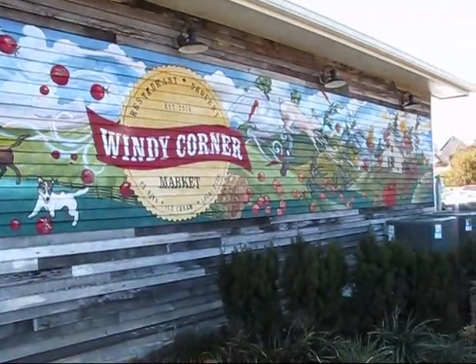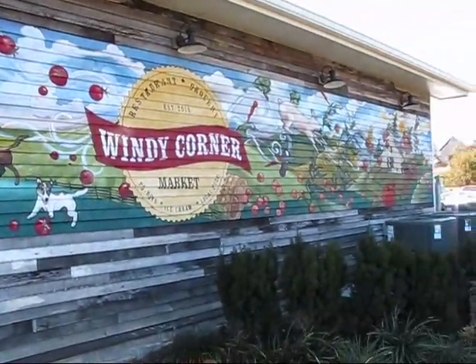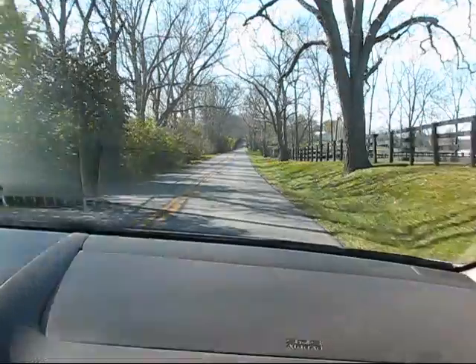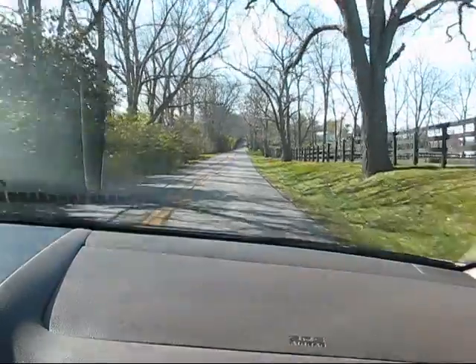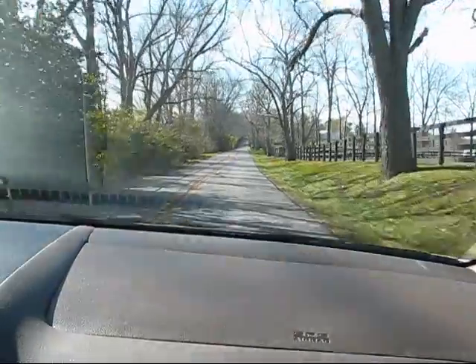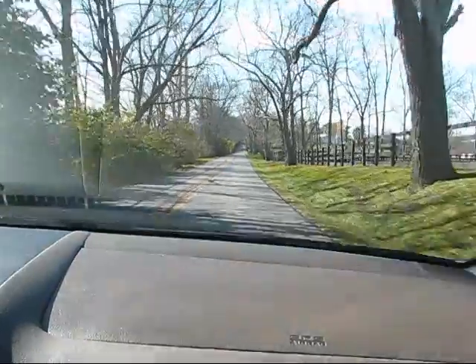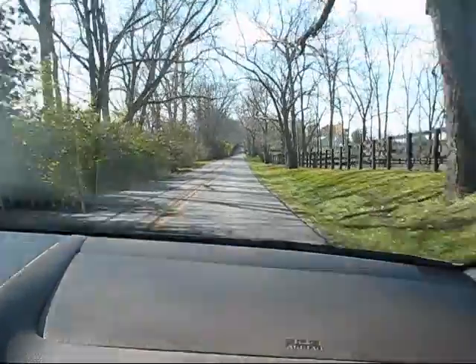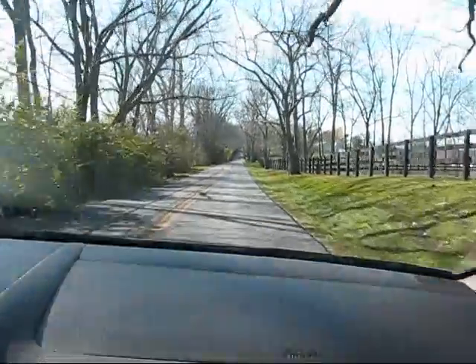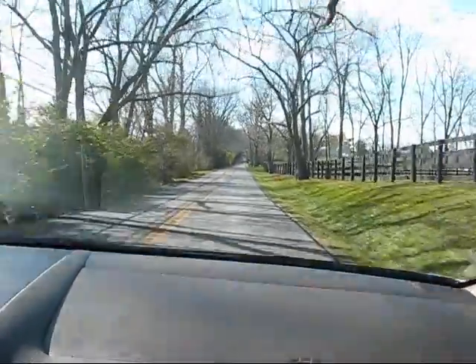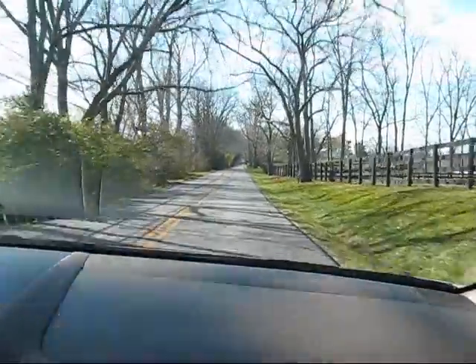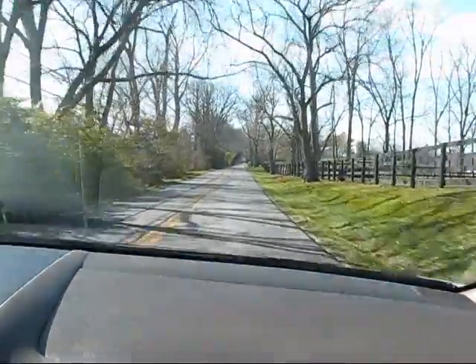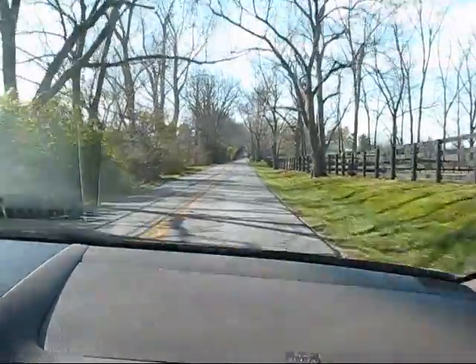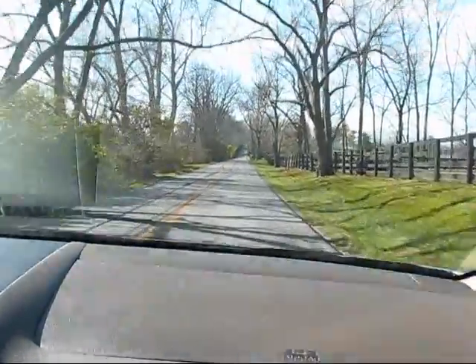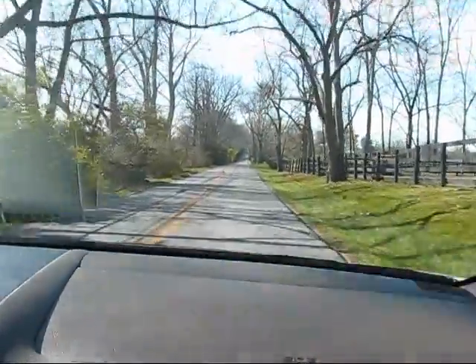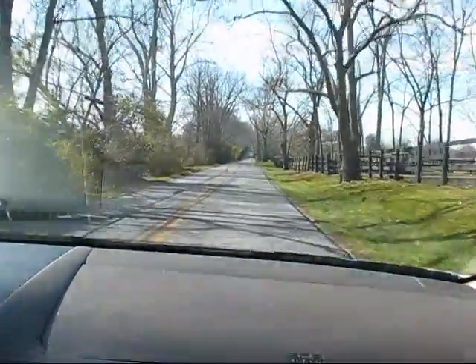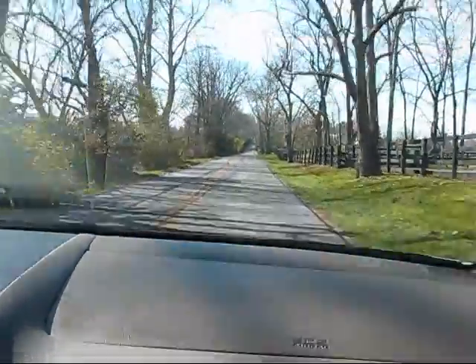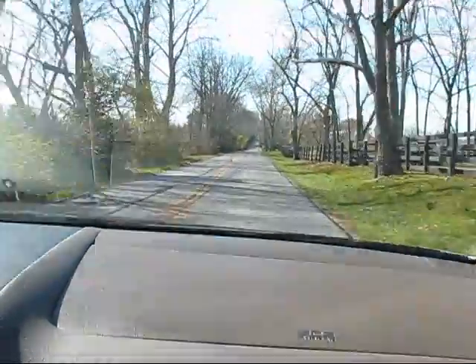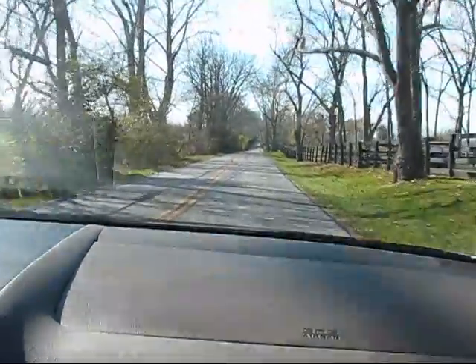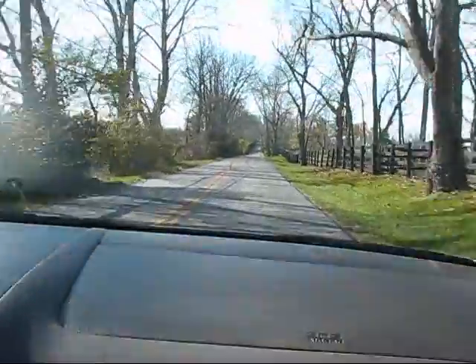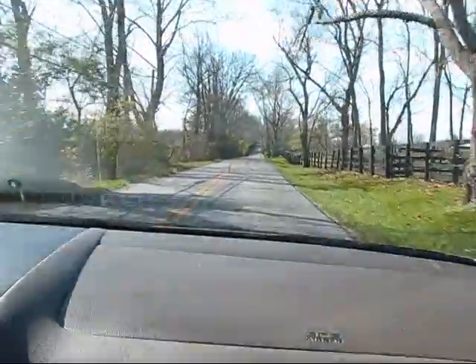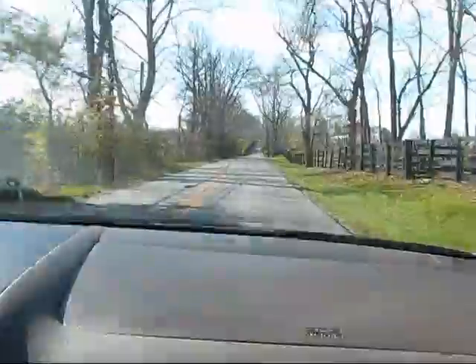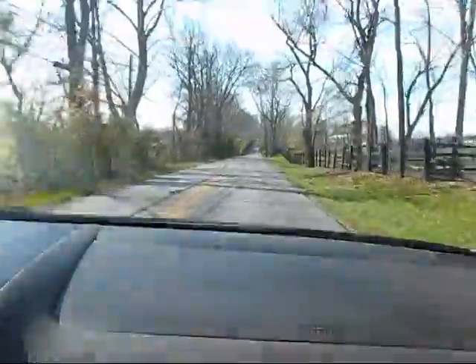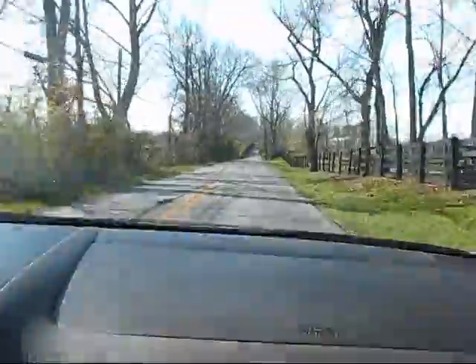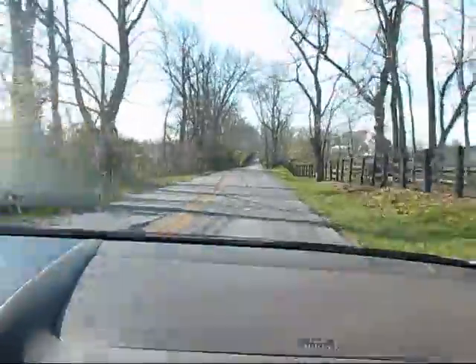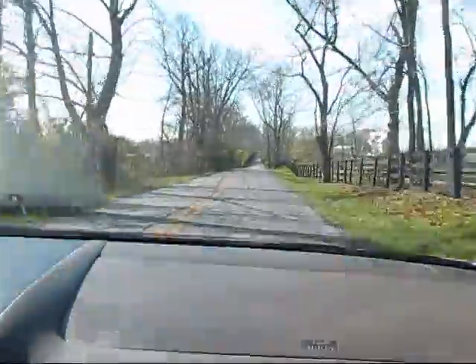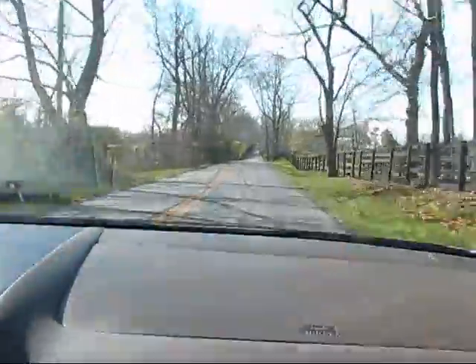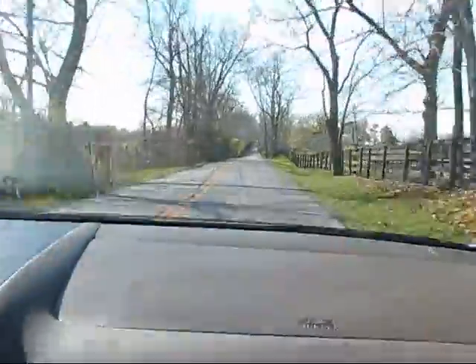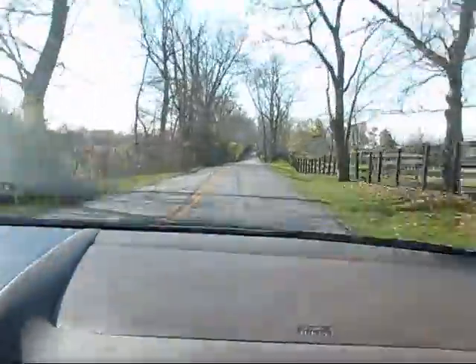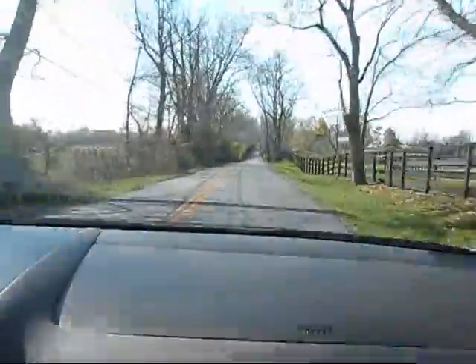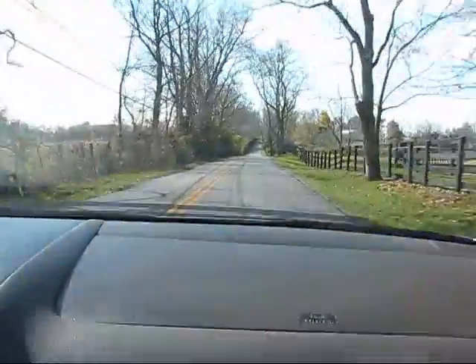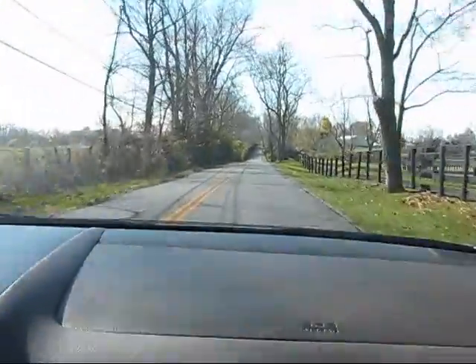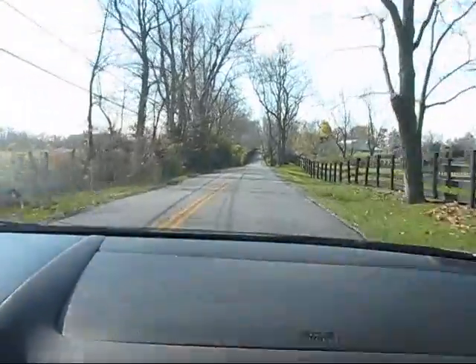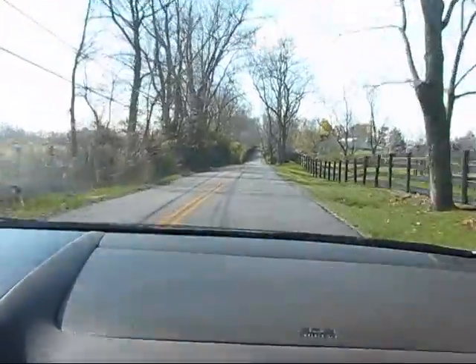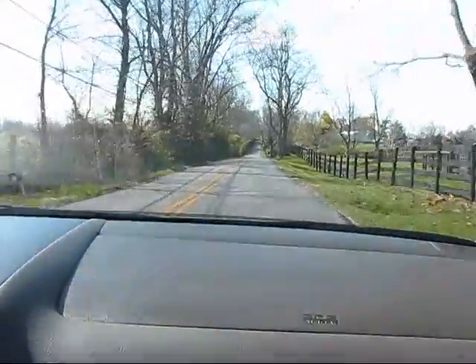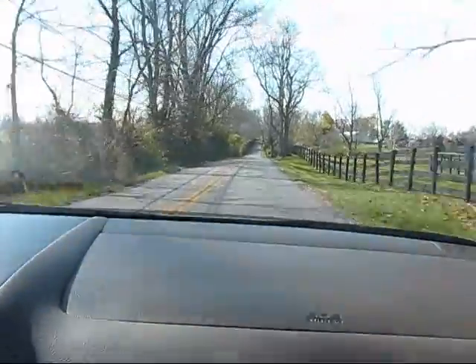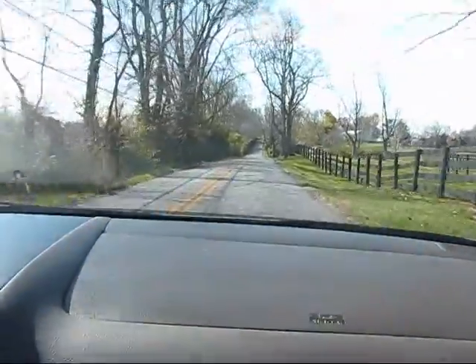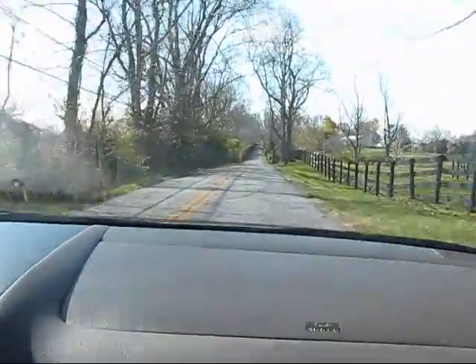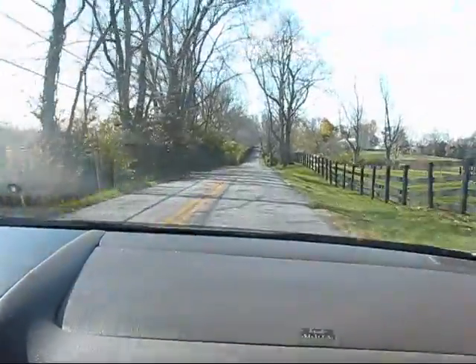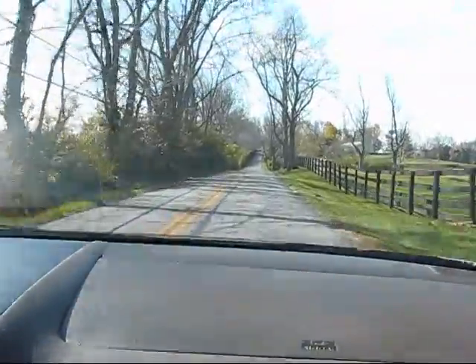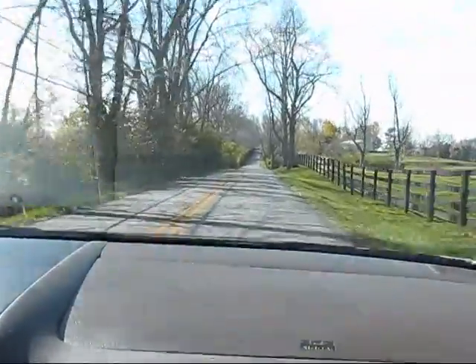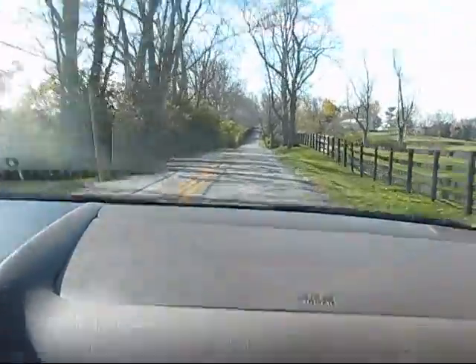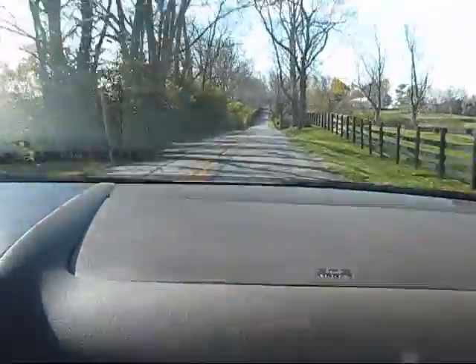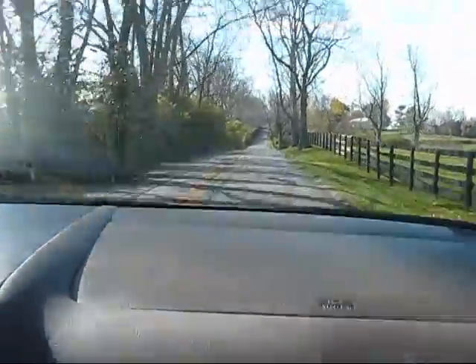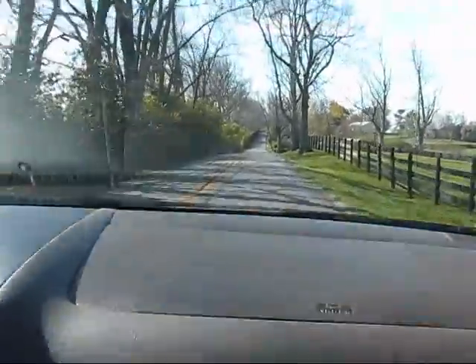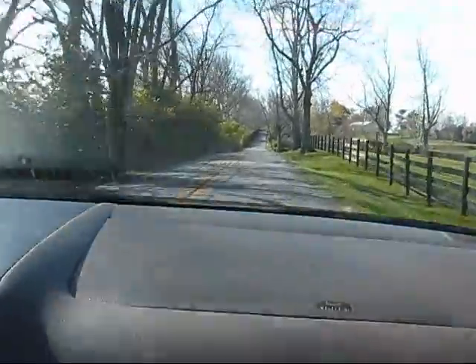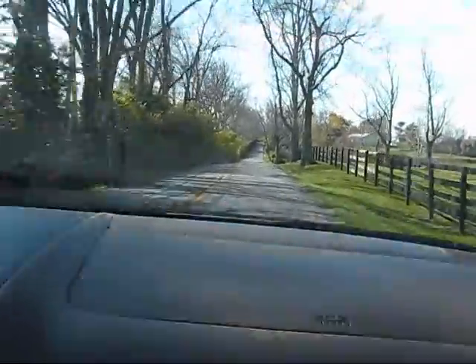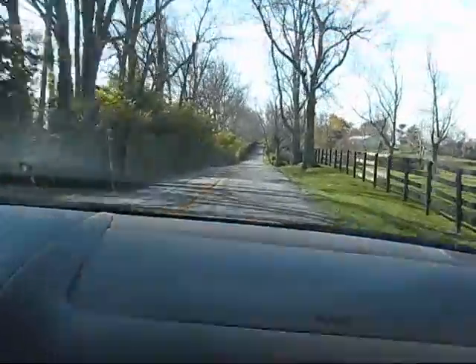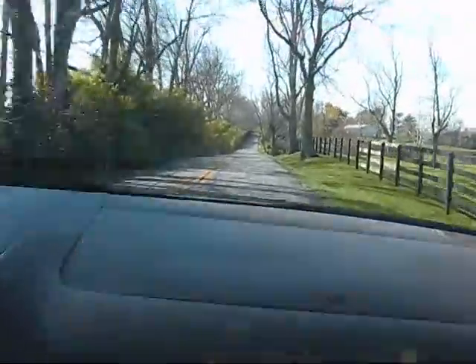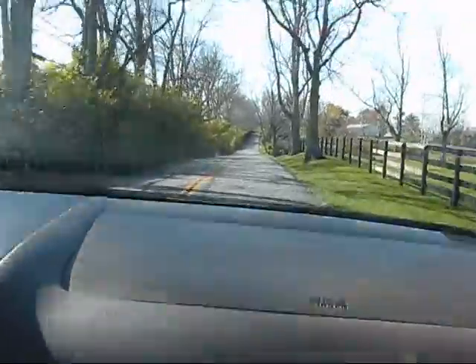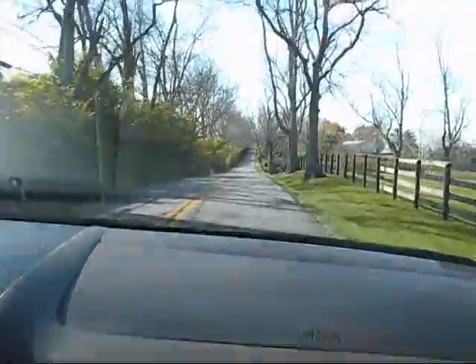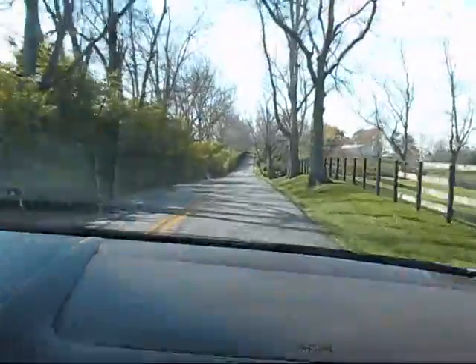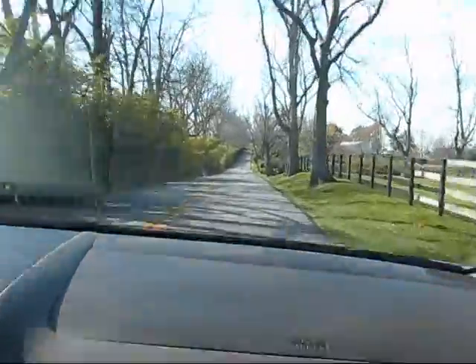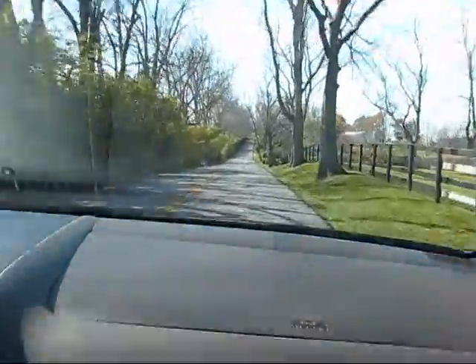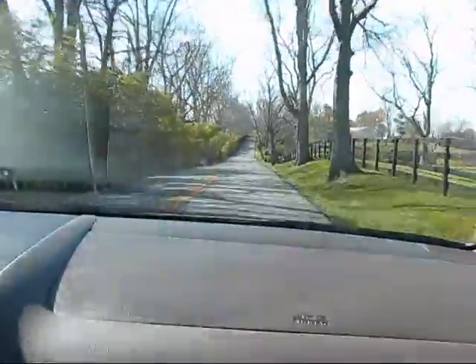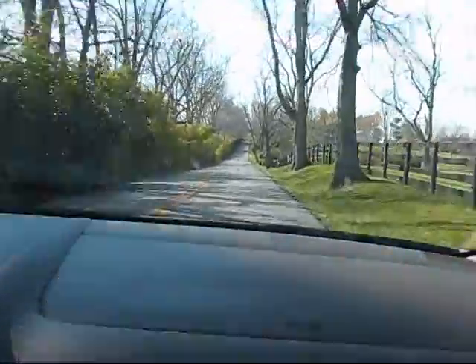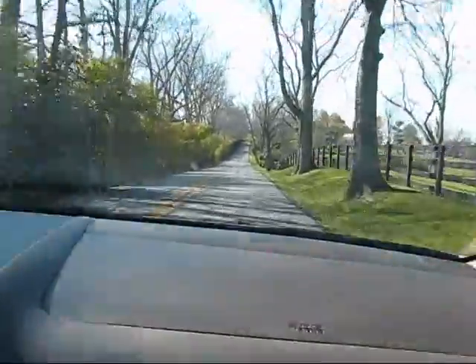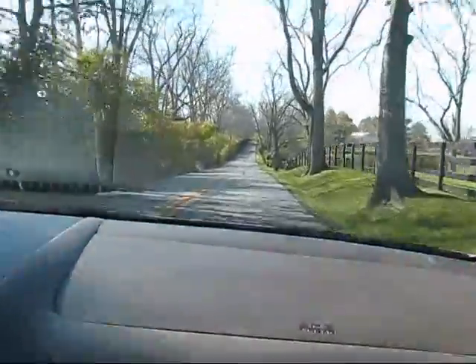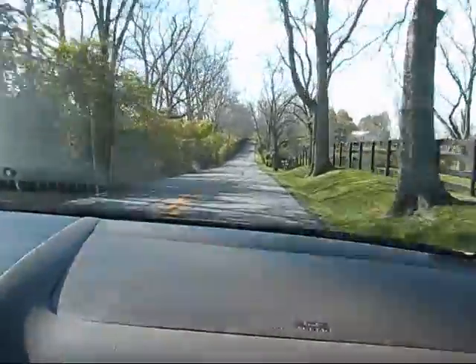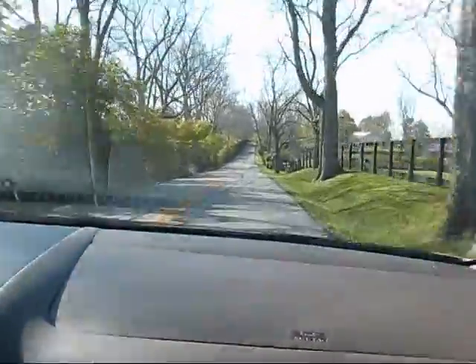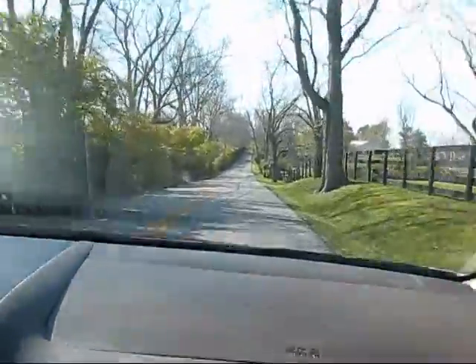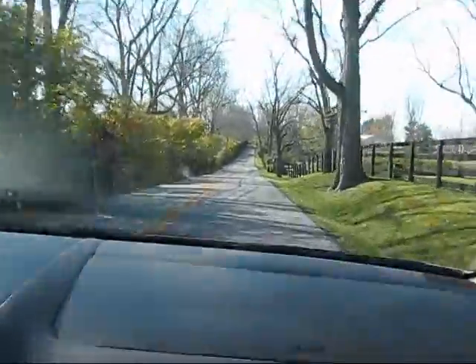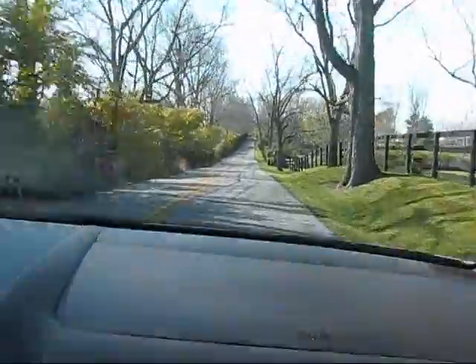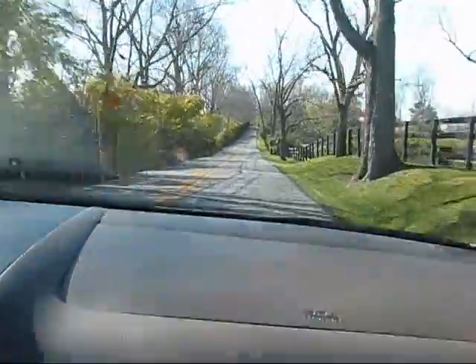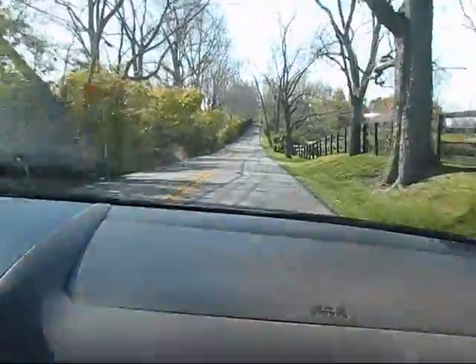We're on our way home, so I'm going to show you some of the scenery on this nice sunny day on our drive home.